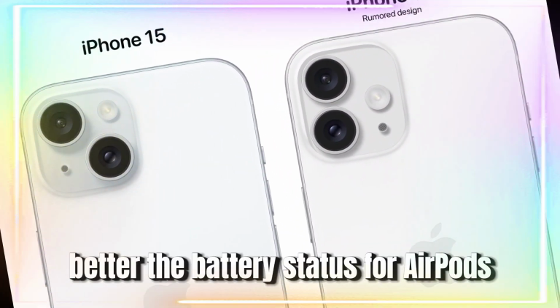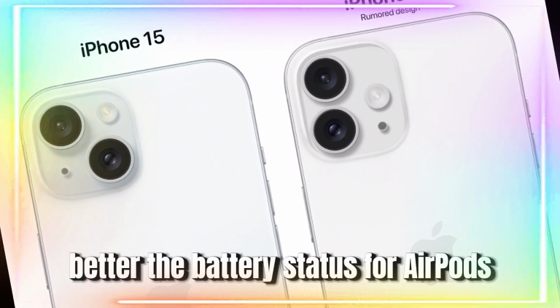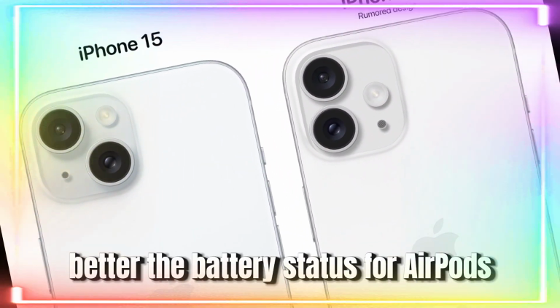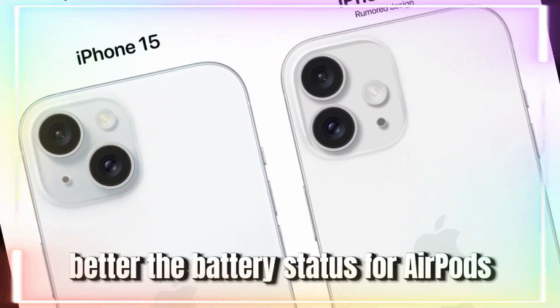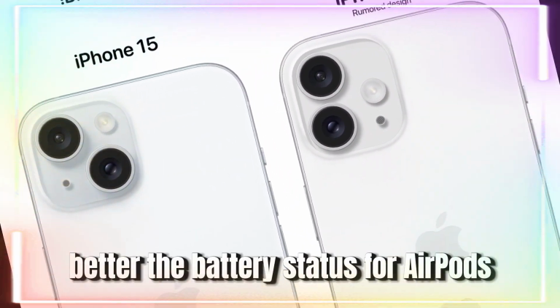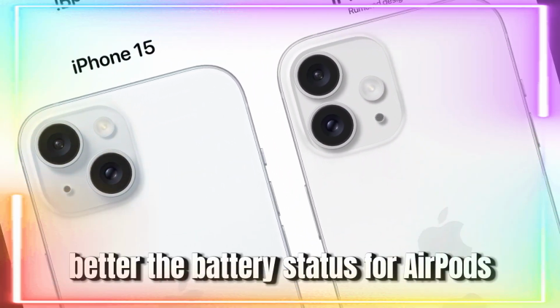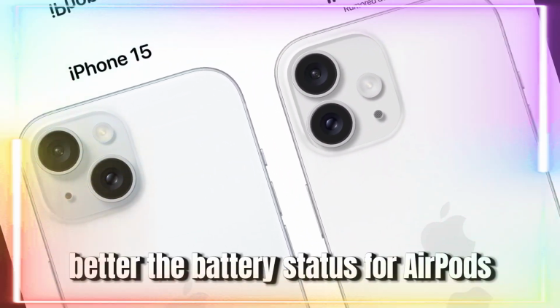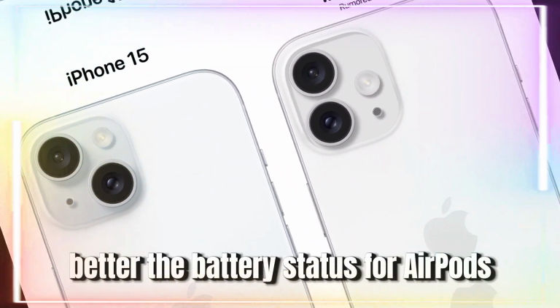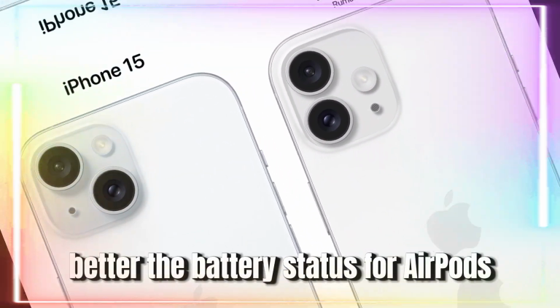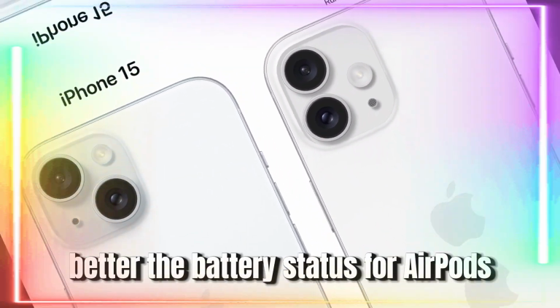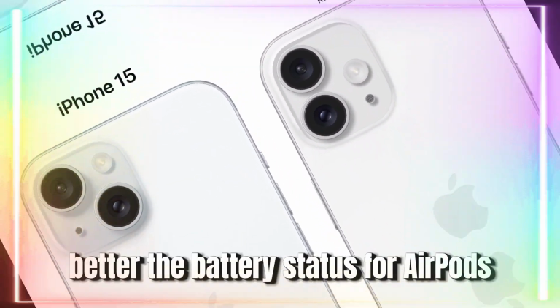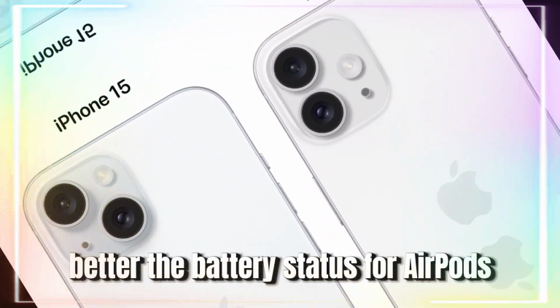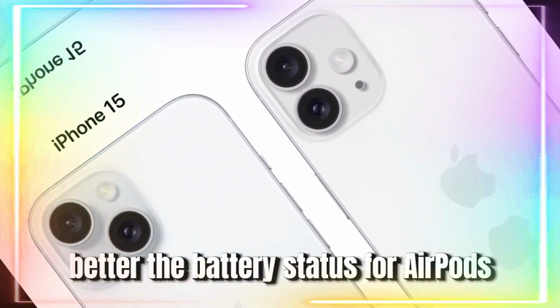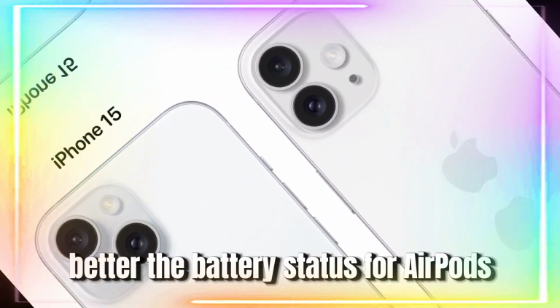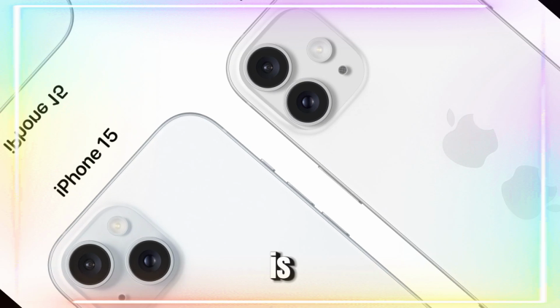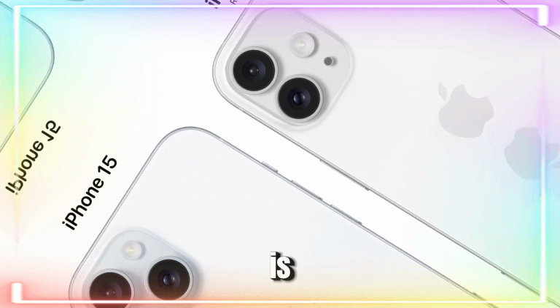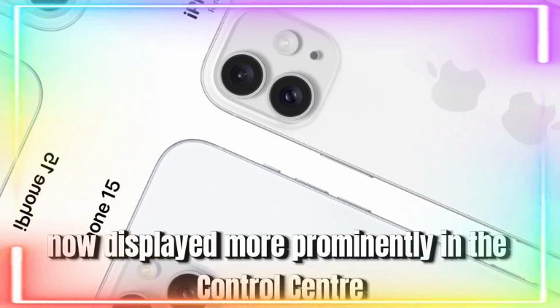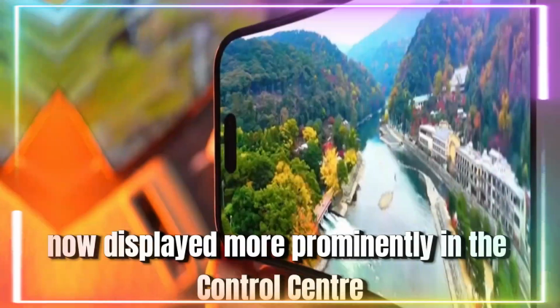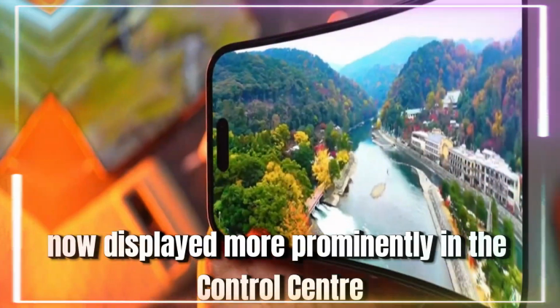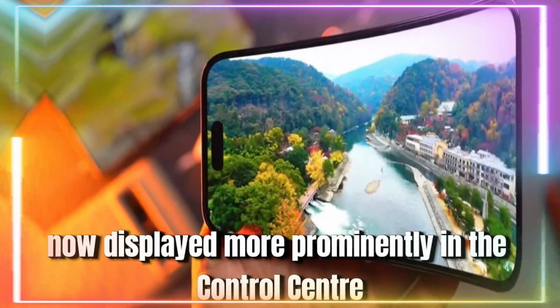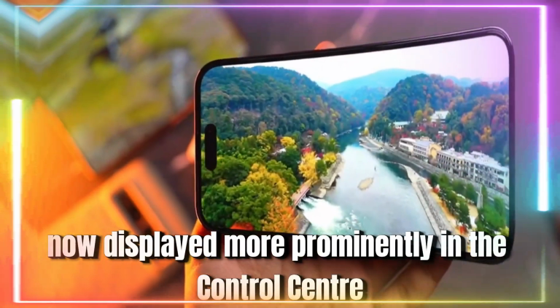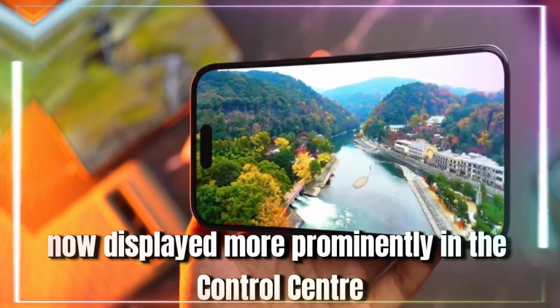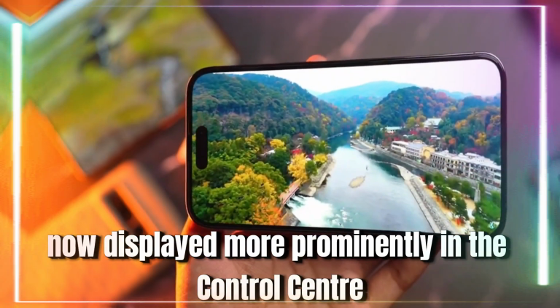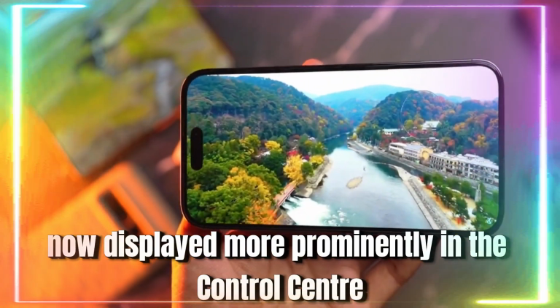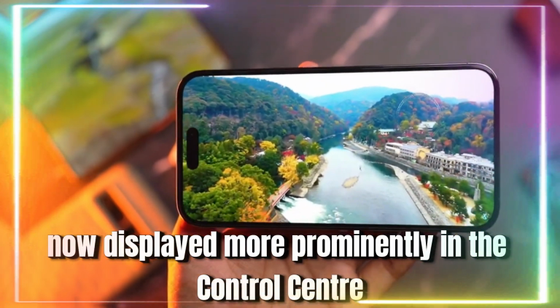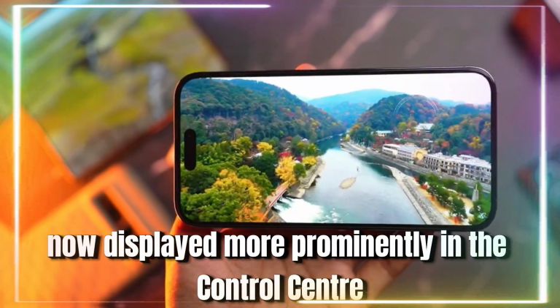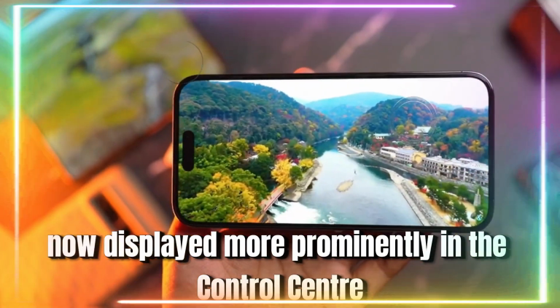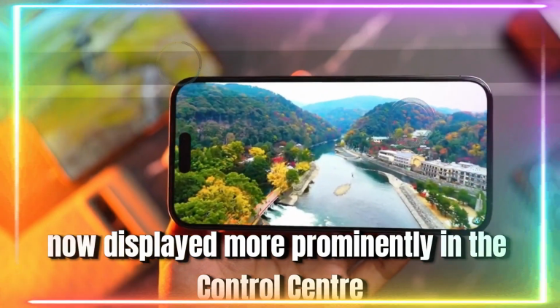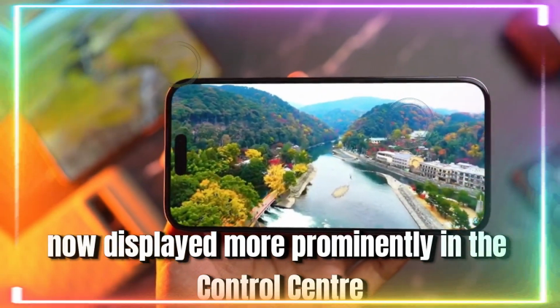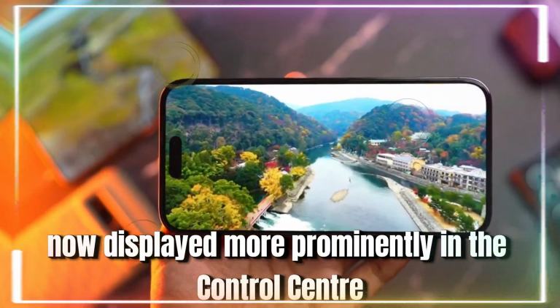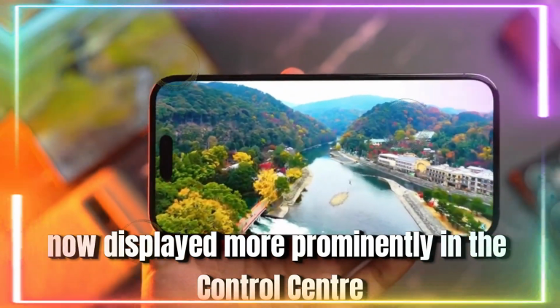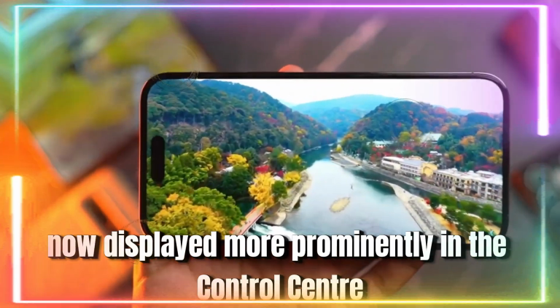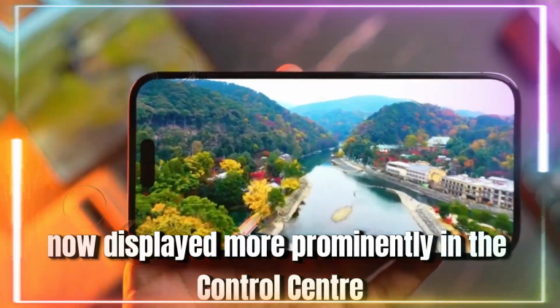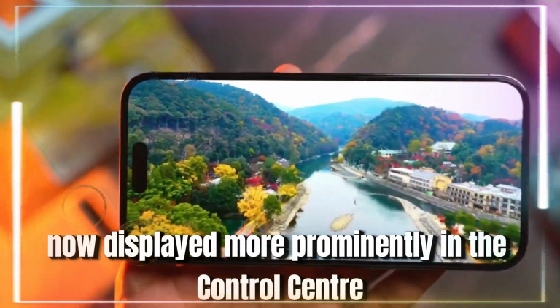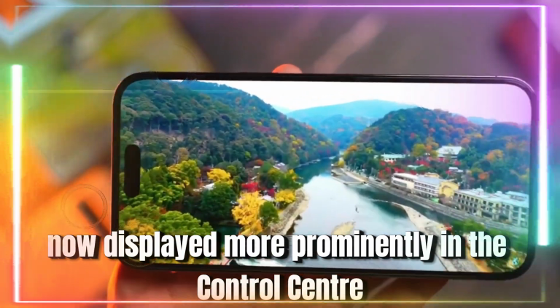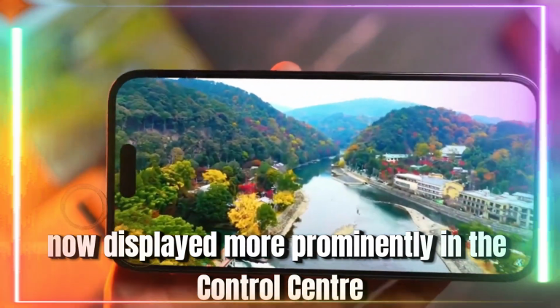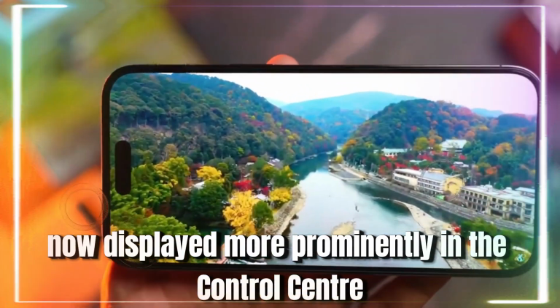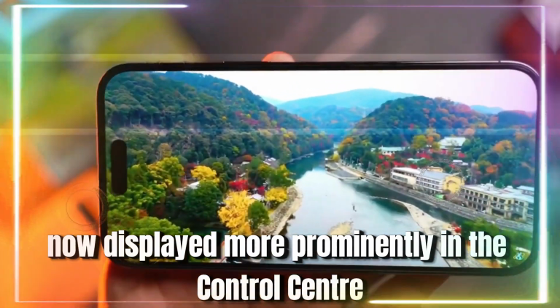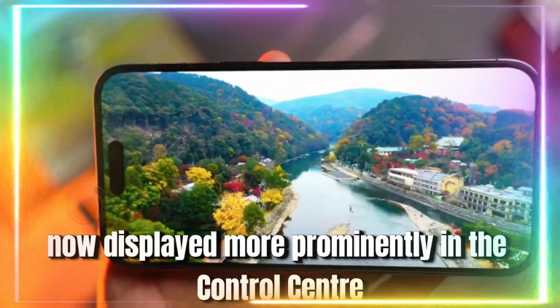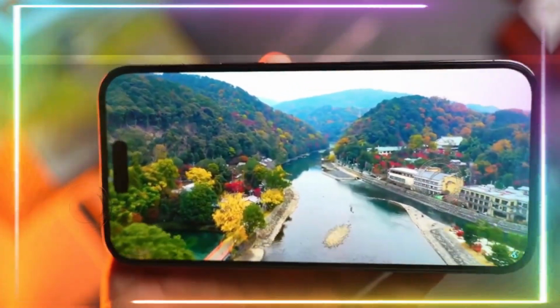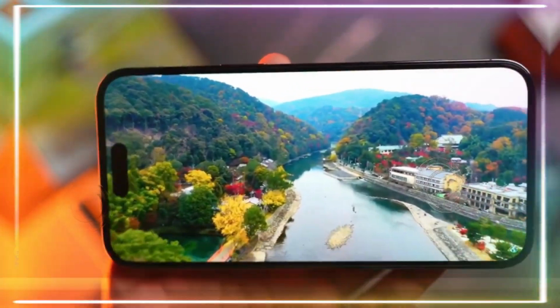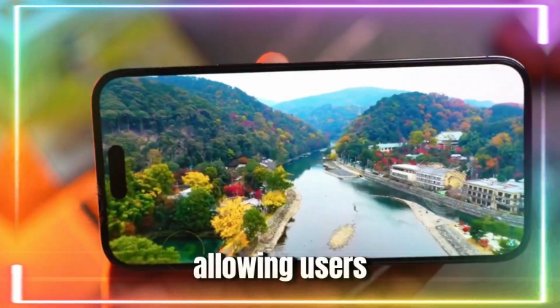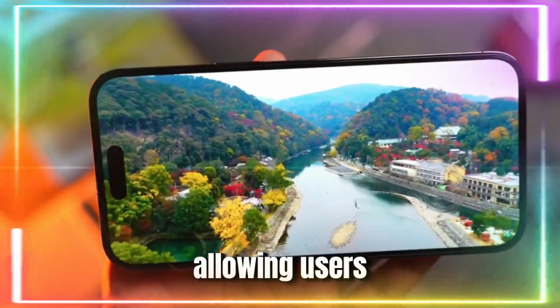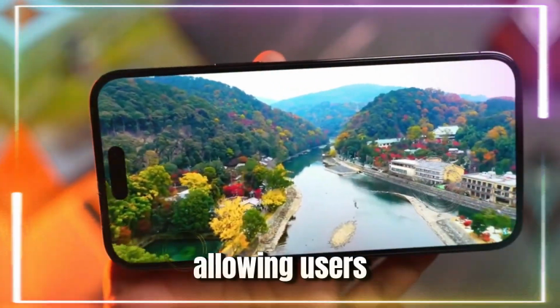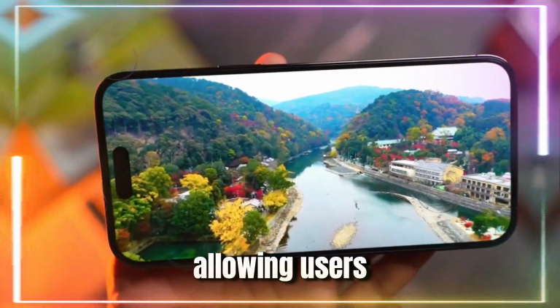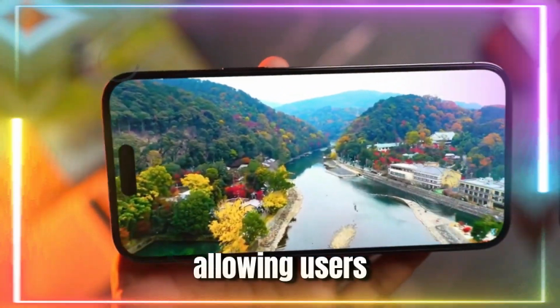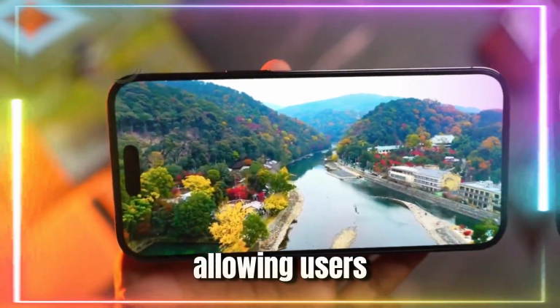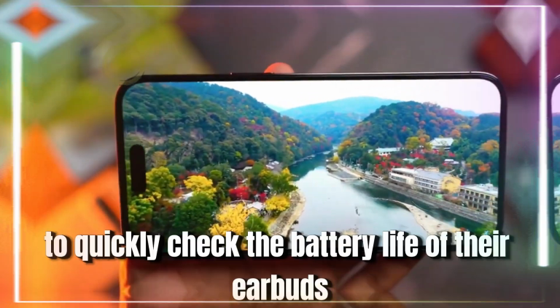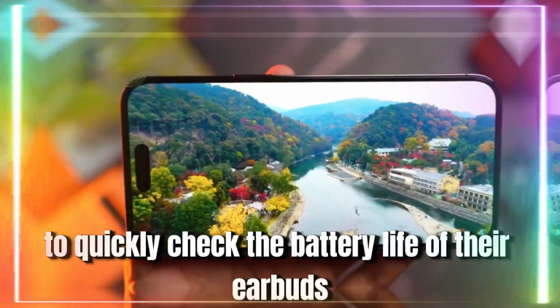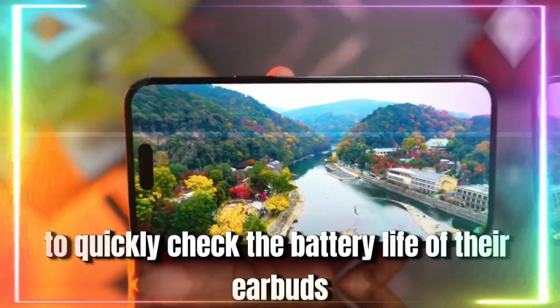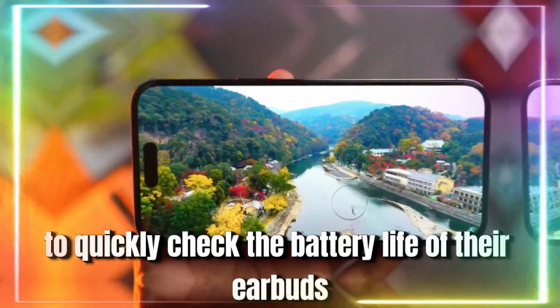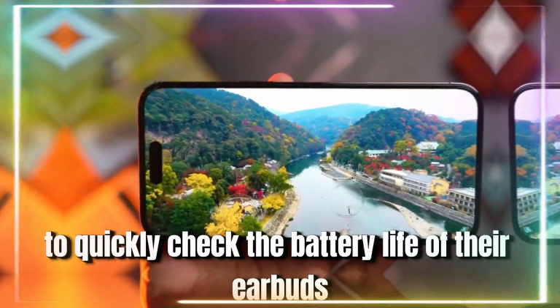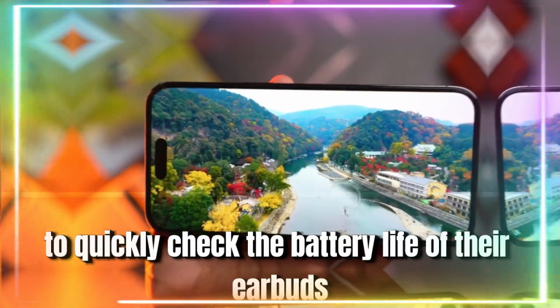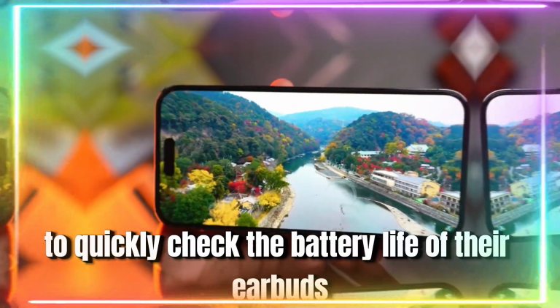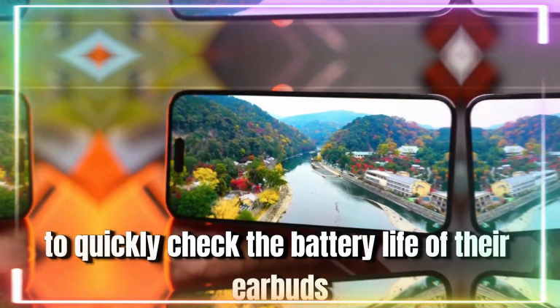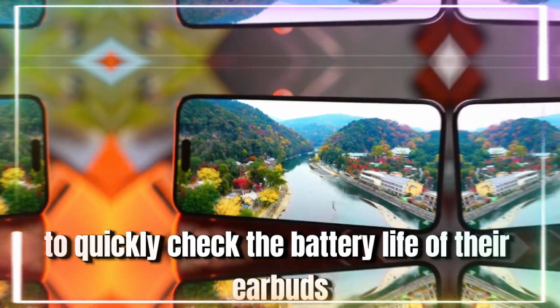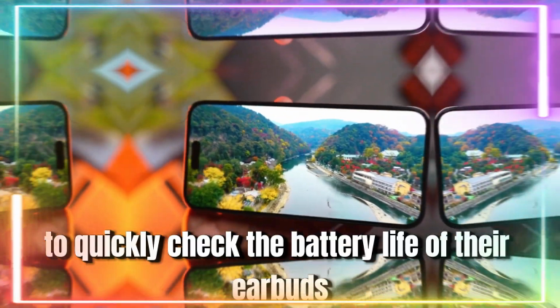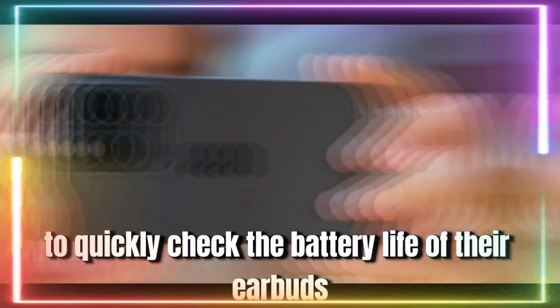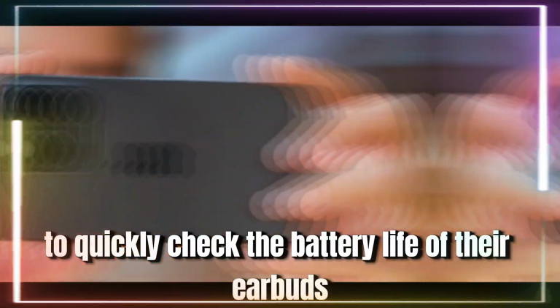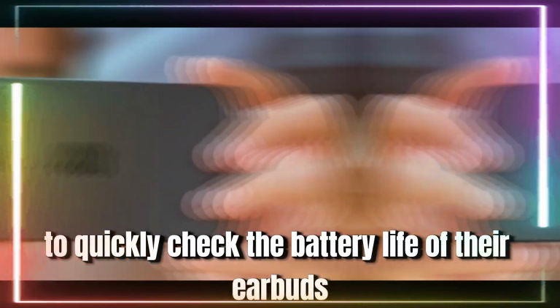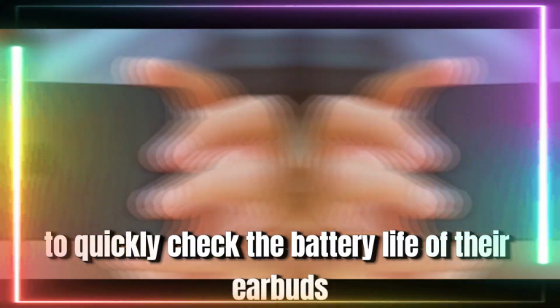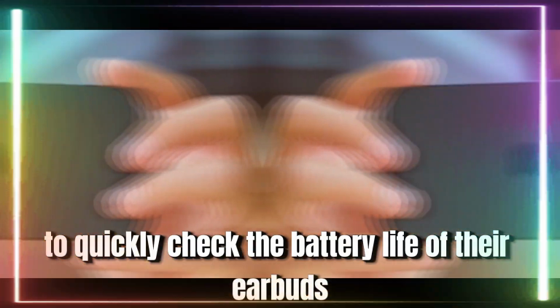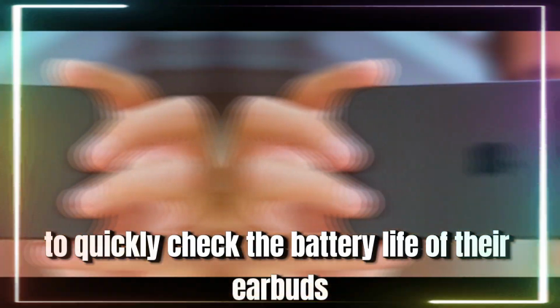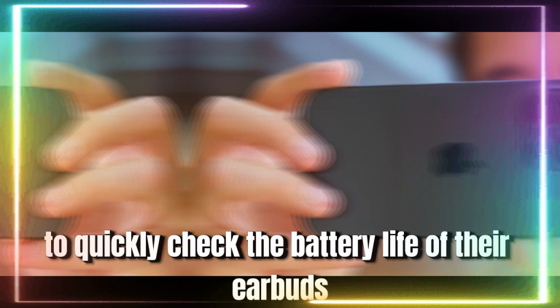The battery status for AirPods is now displayed more prominently in the control center, allowing users to quickly check the battery life of their earbuds.